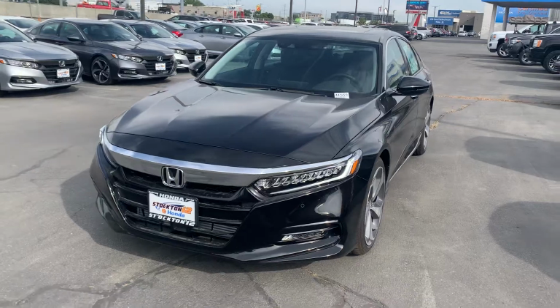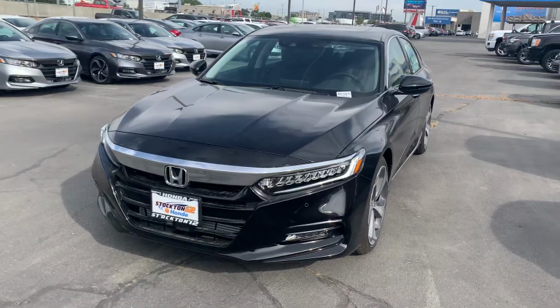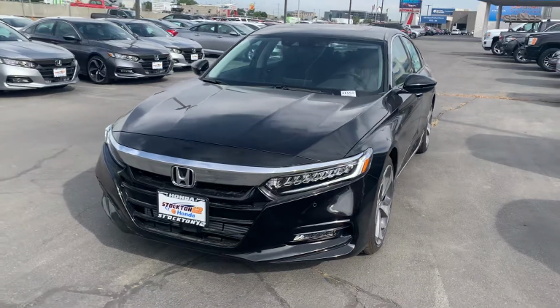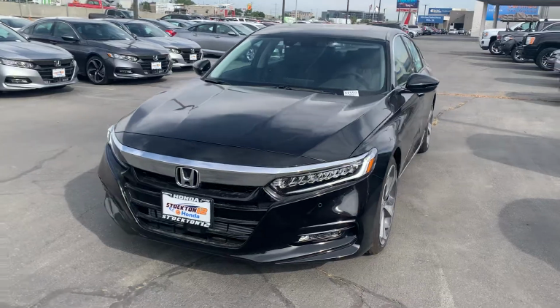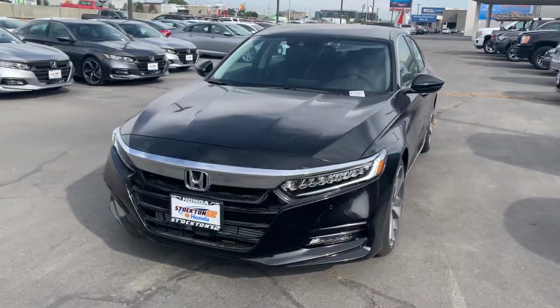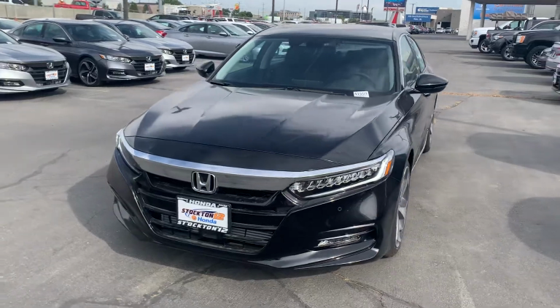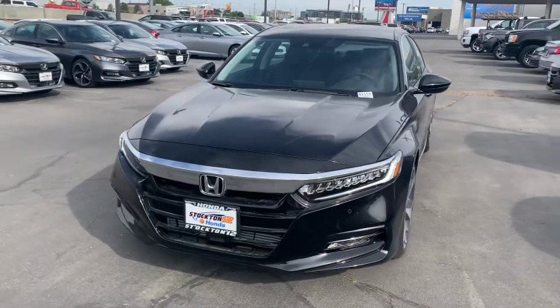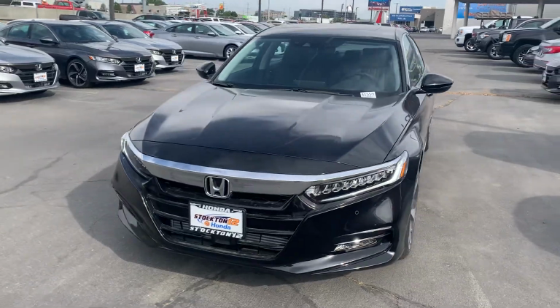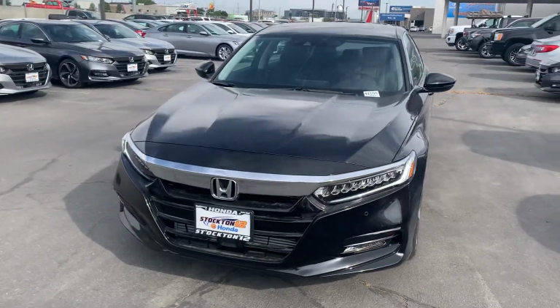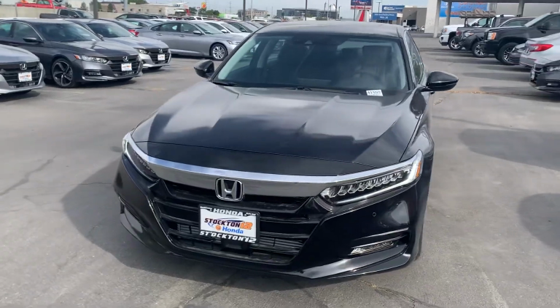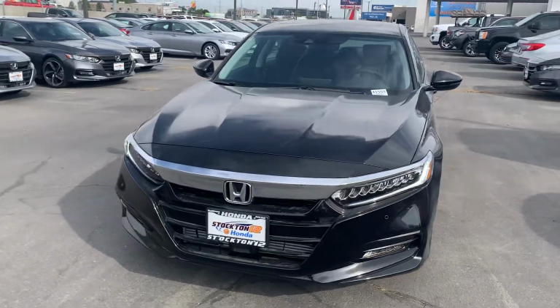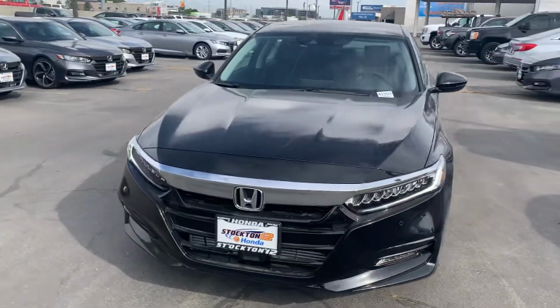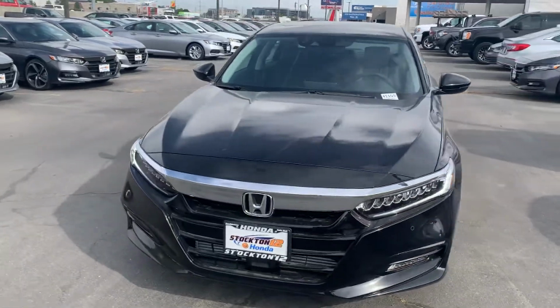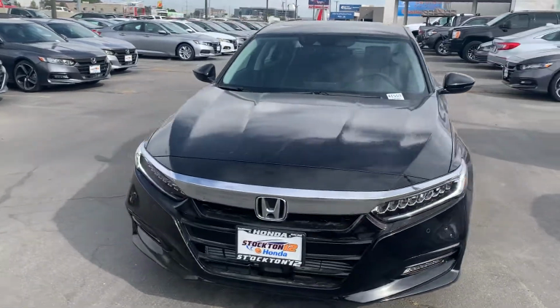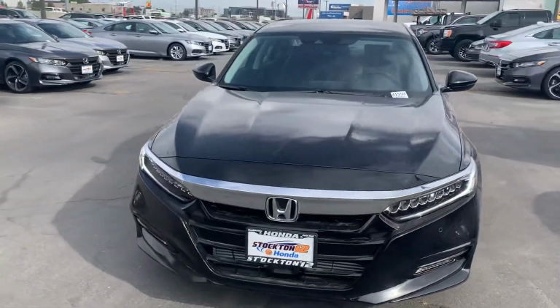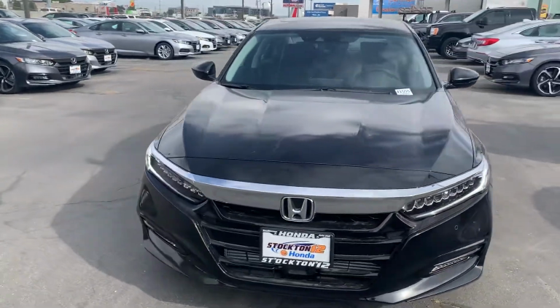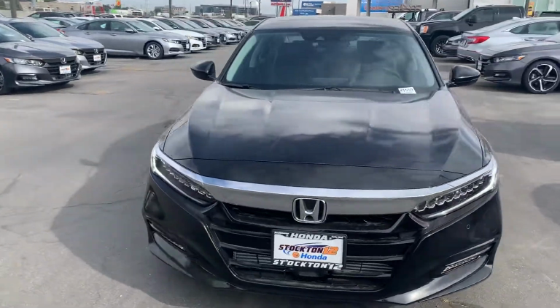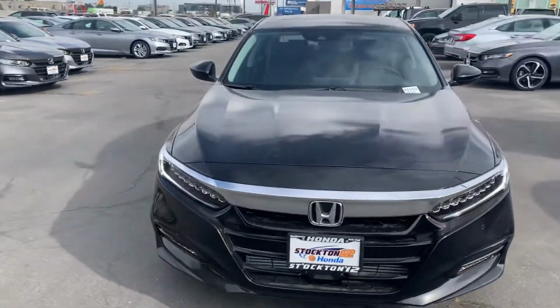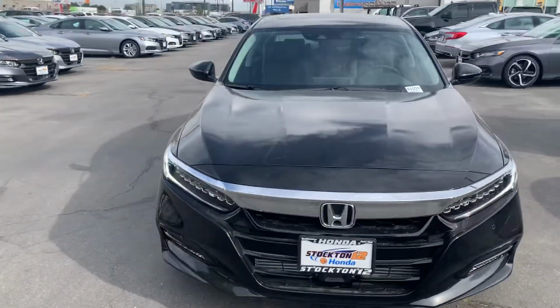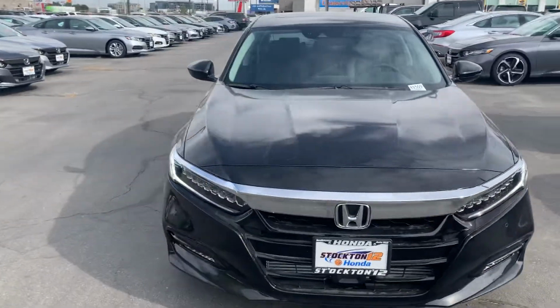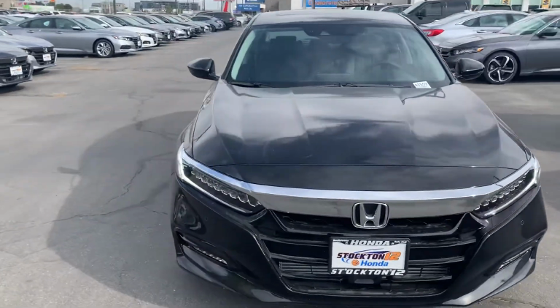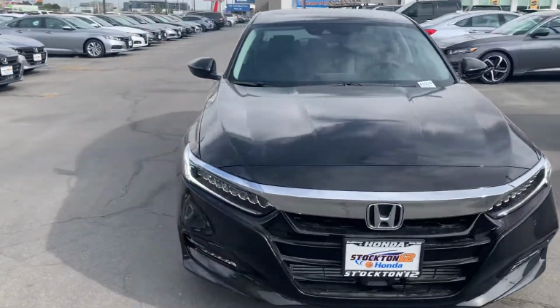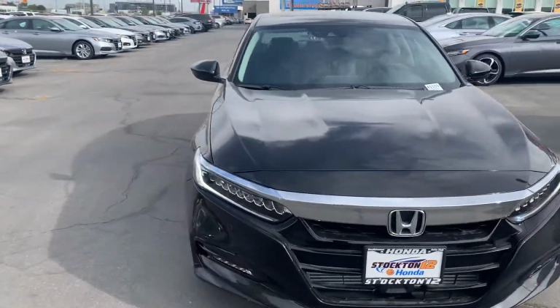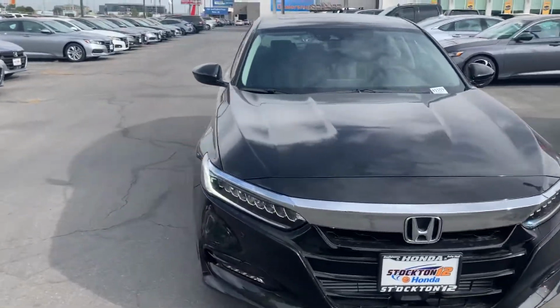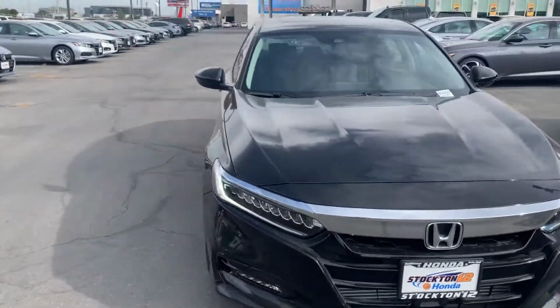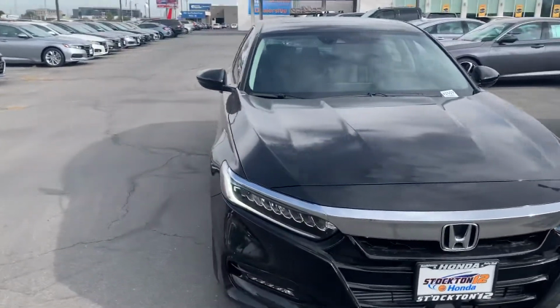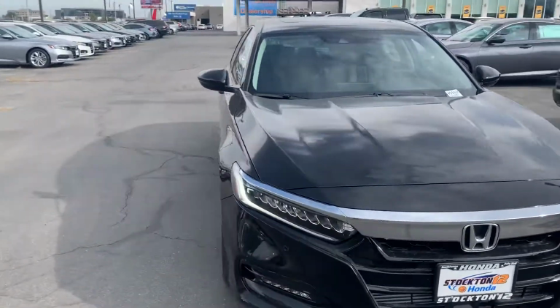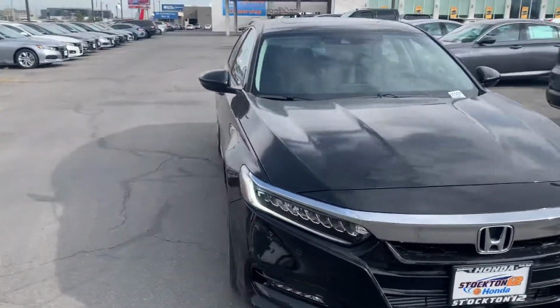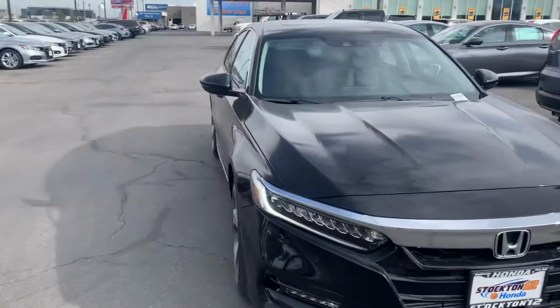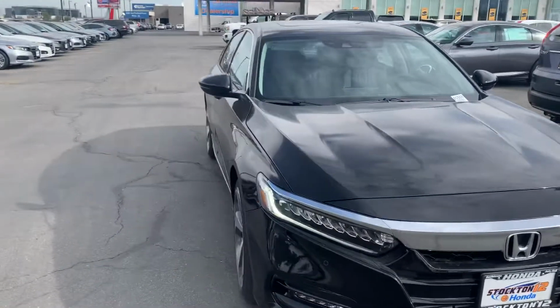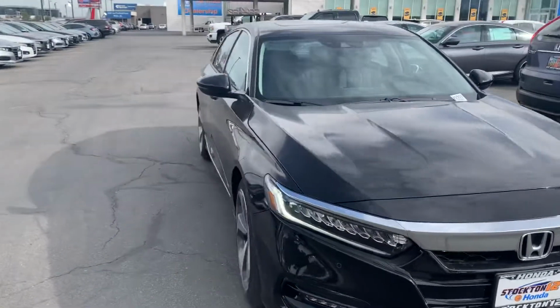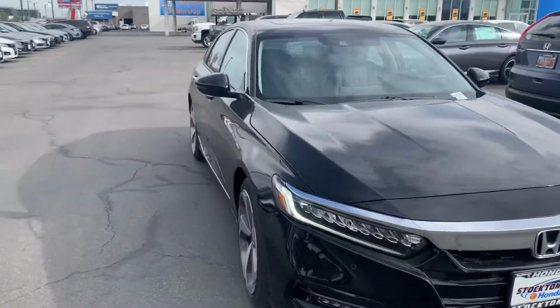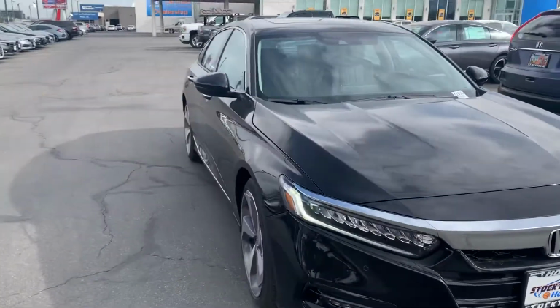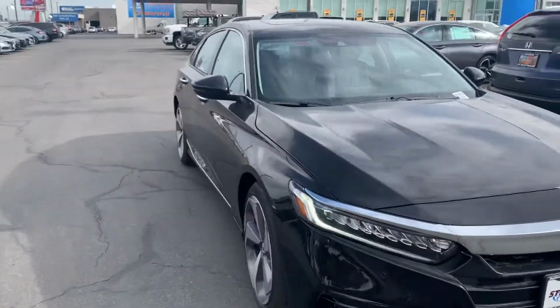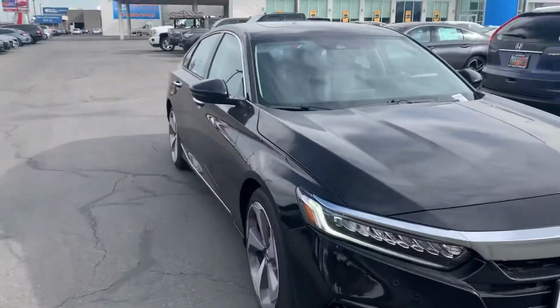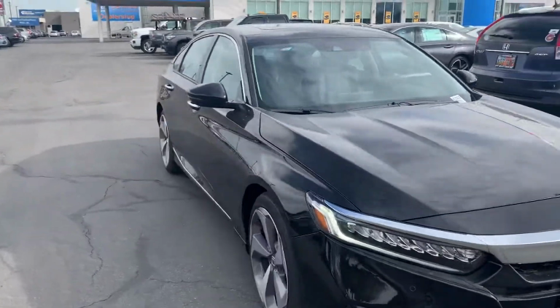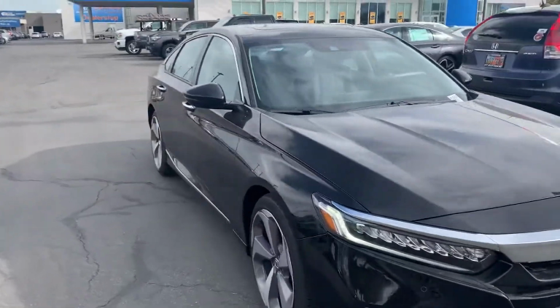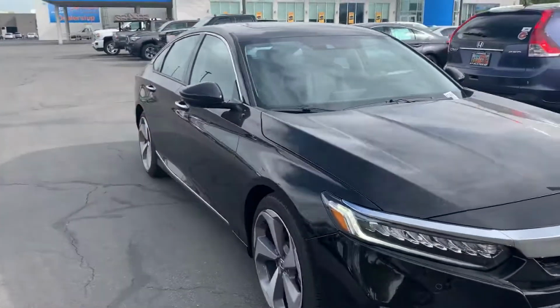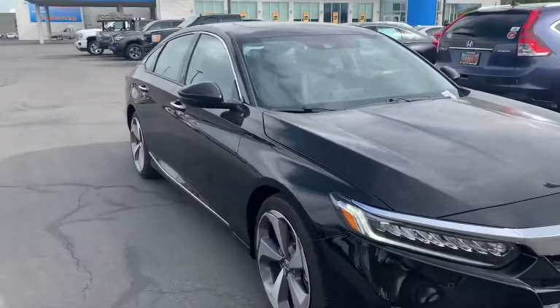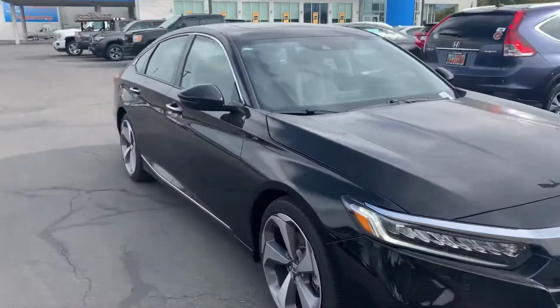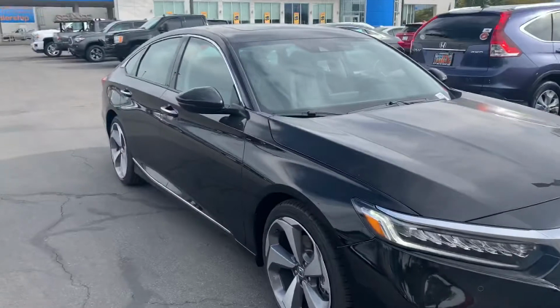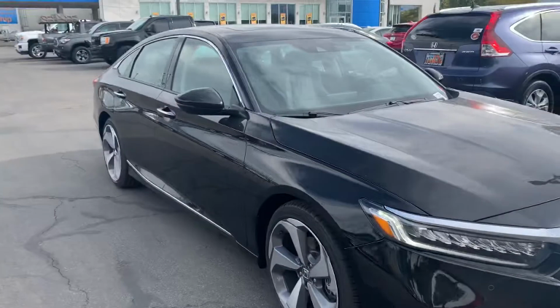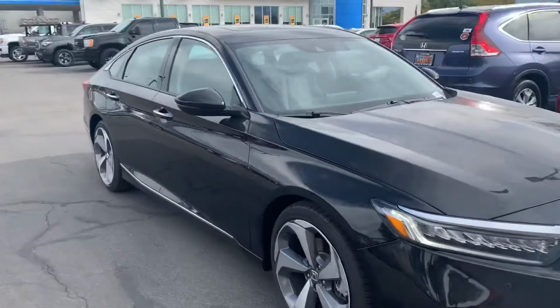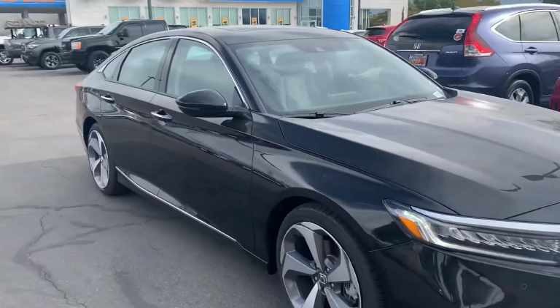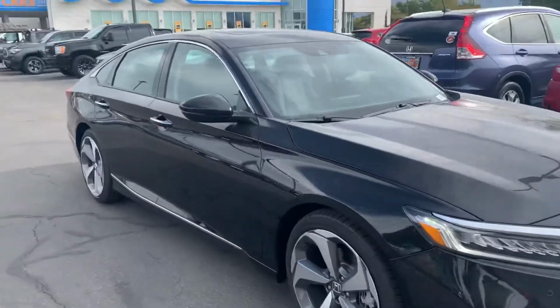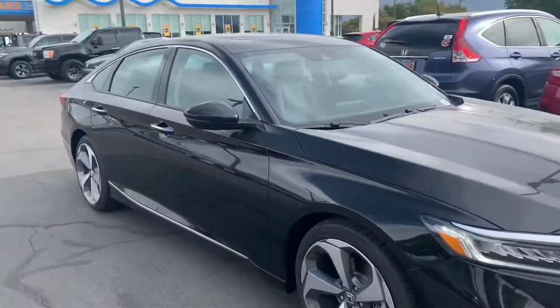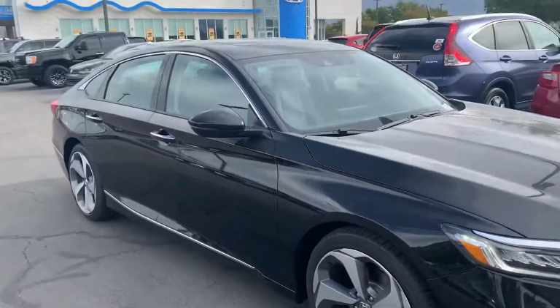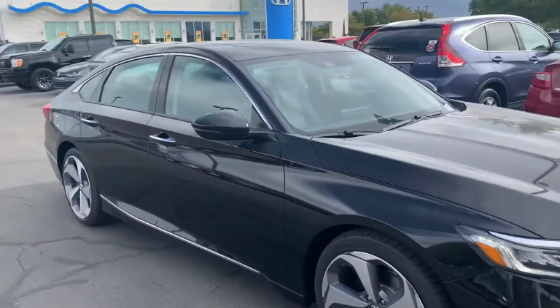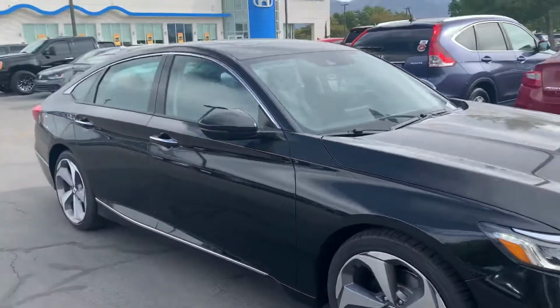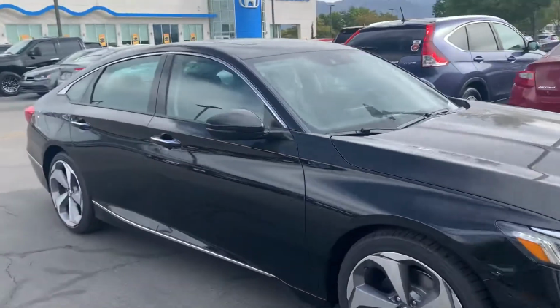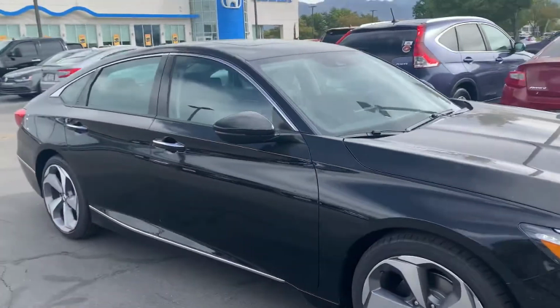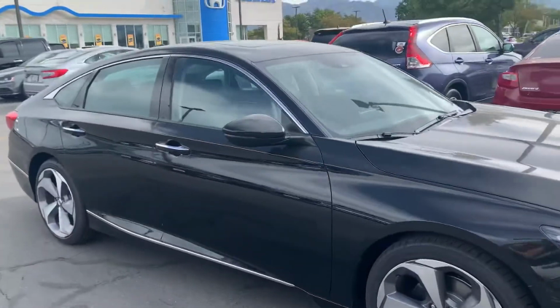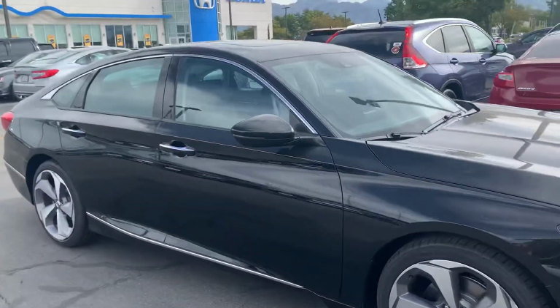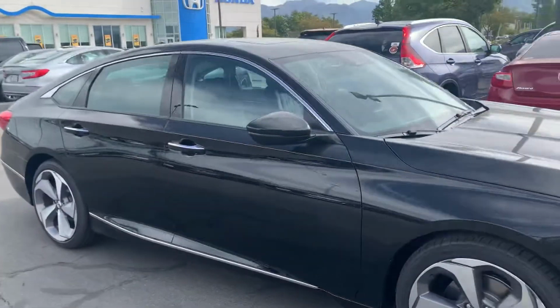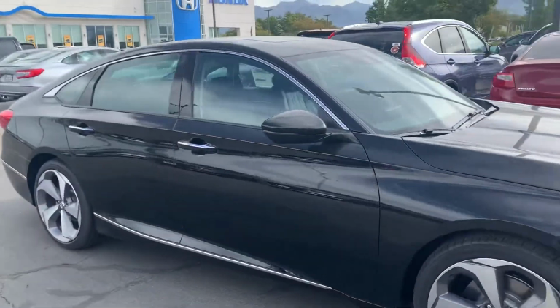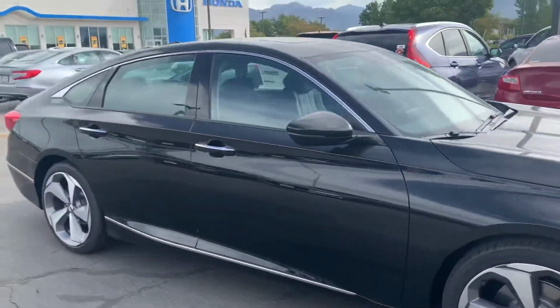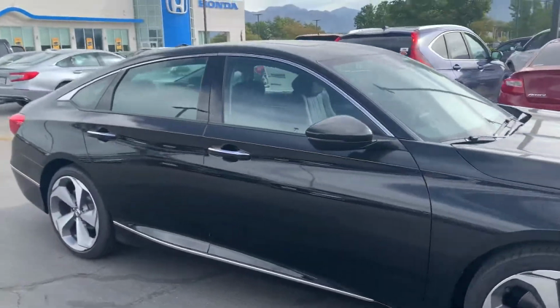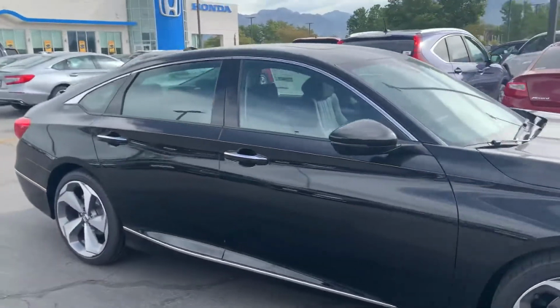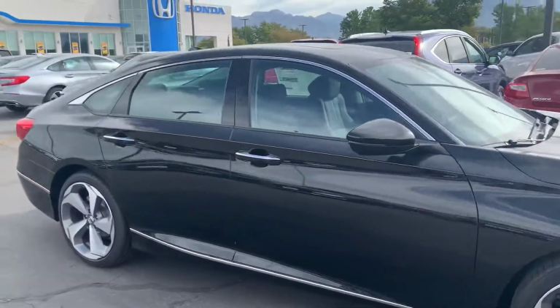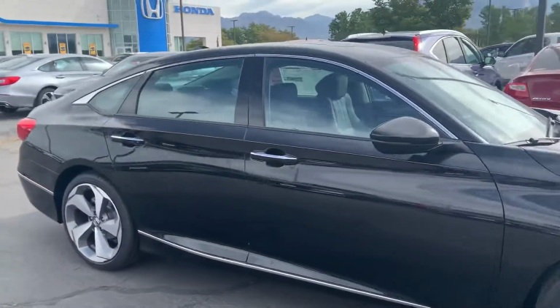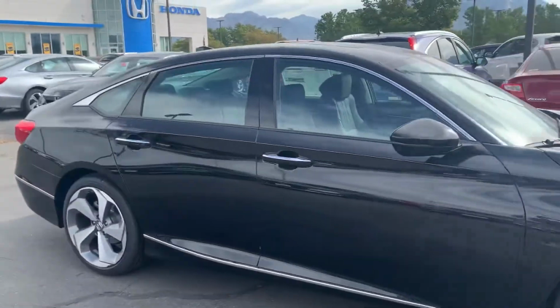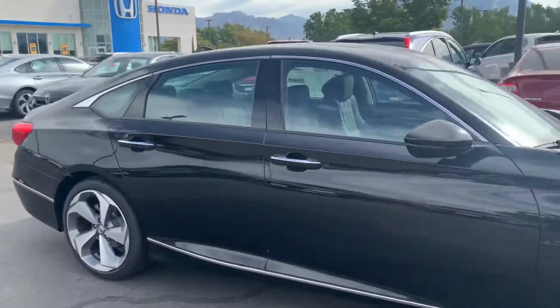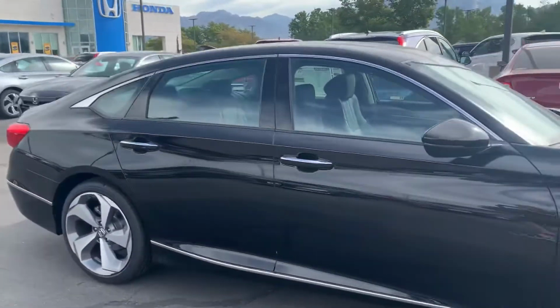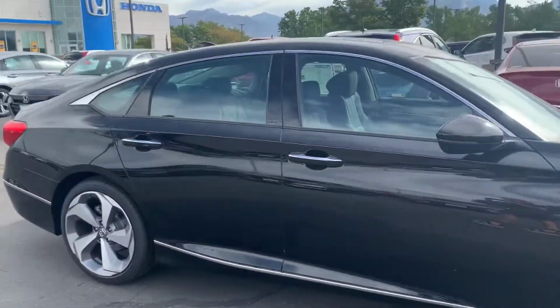Hey Jeff, my name is Krisha. I'm a sales assistant here at Stockton 12 Honda. I've seen that you had some interest in our 2020 Honda Accord.